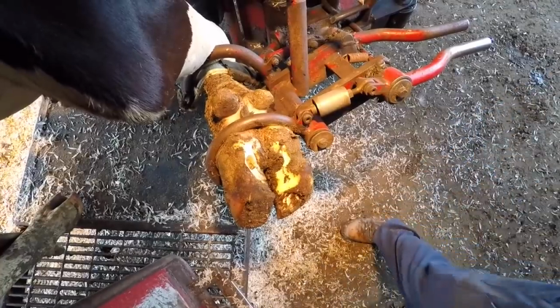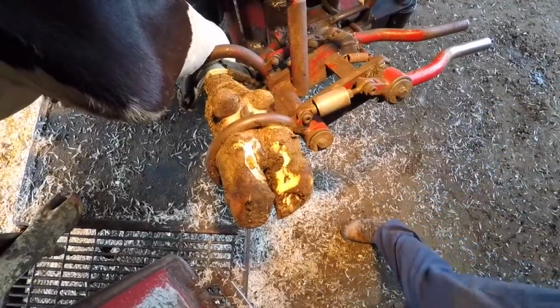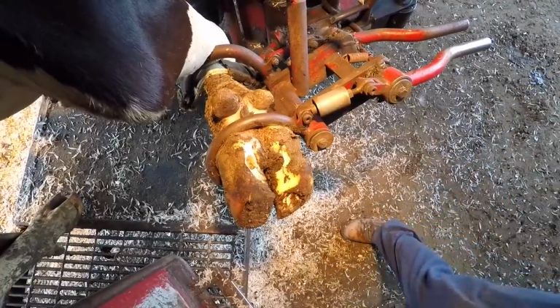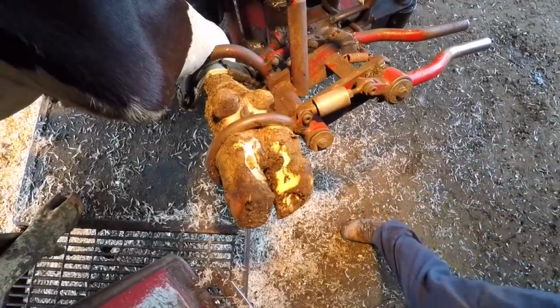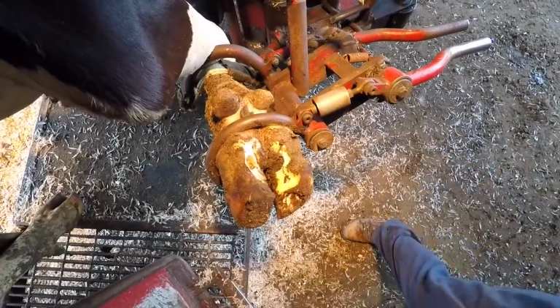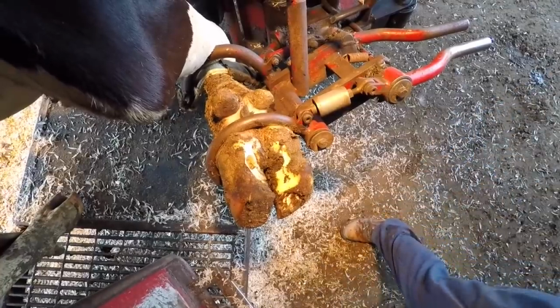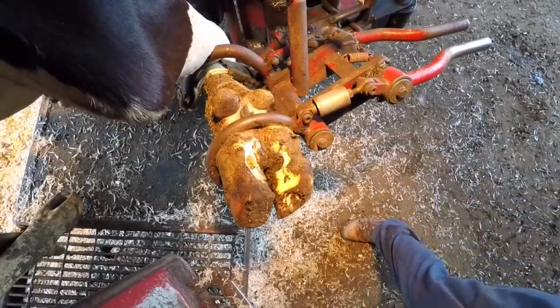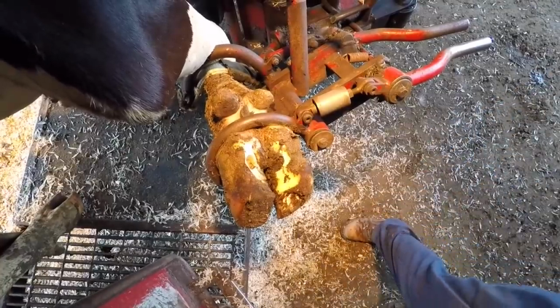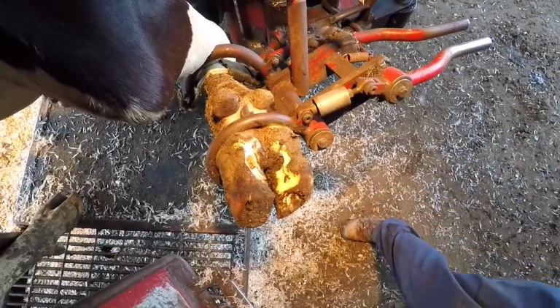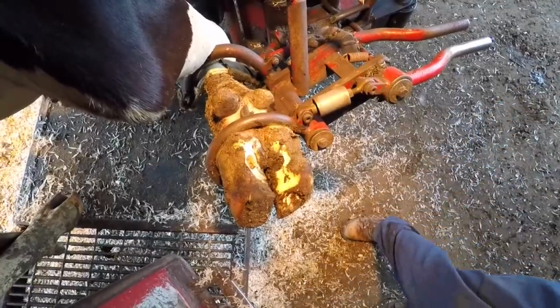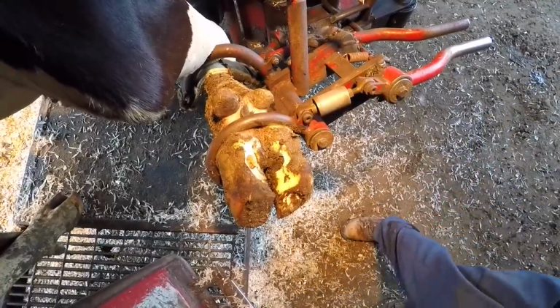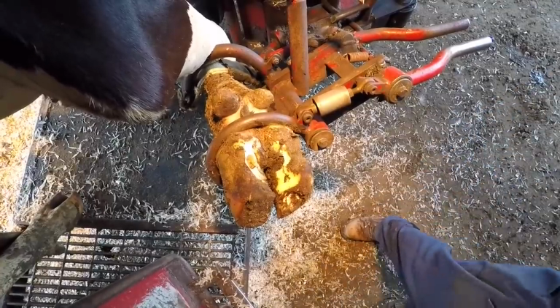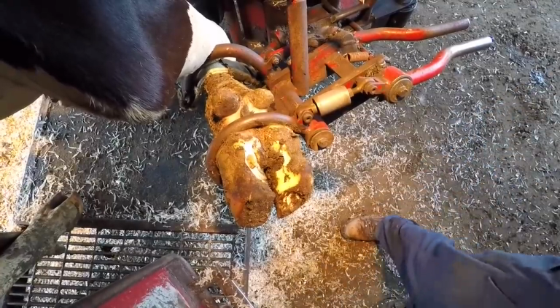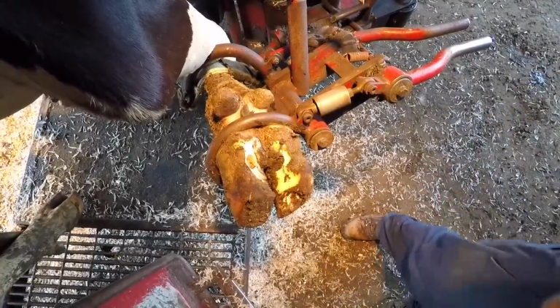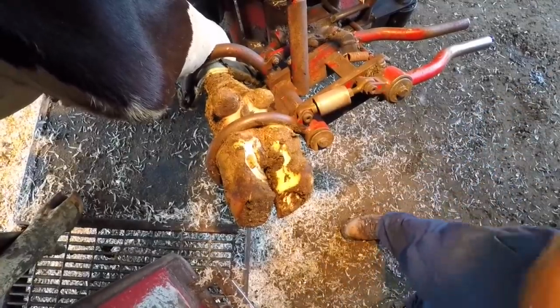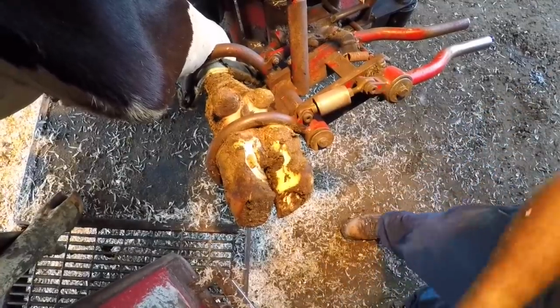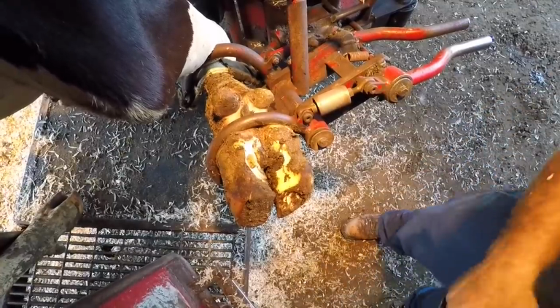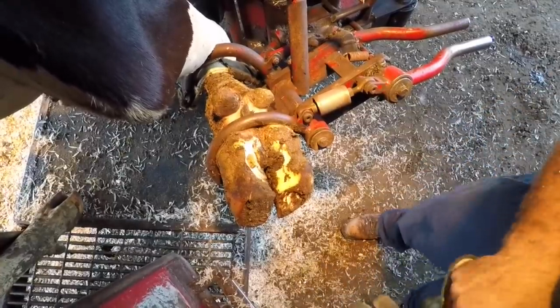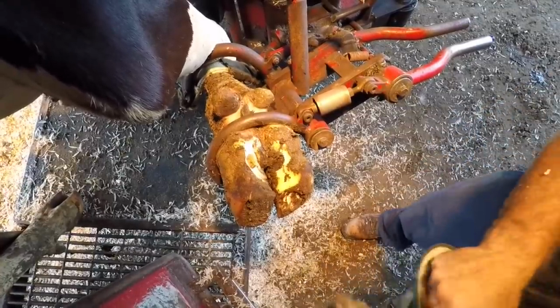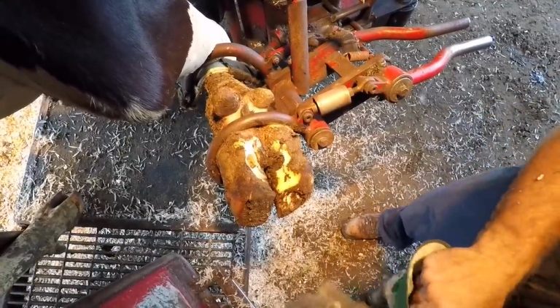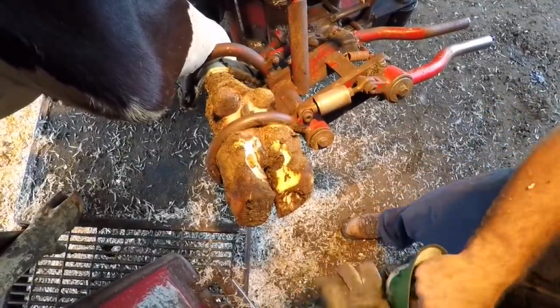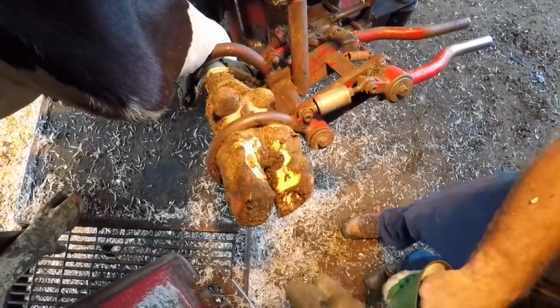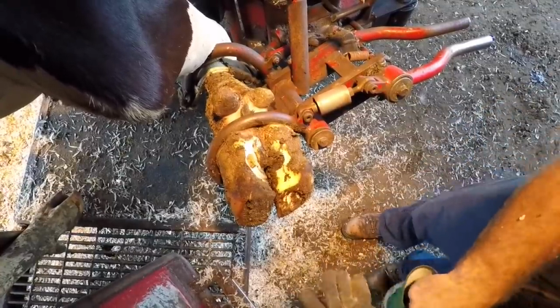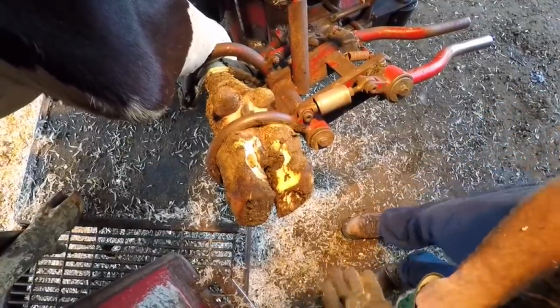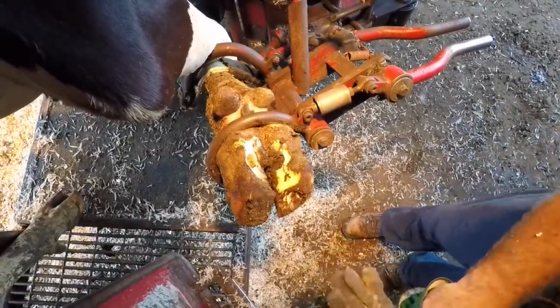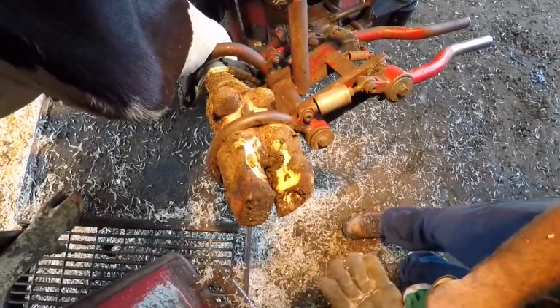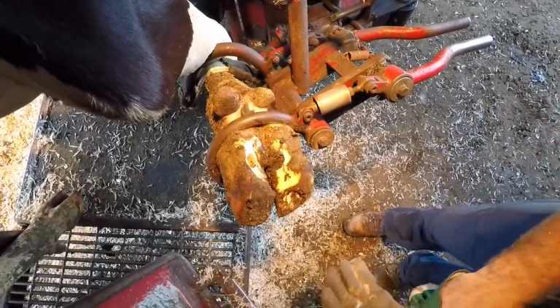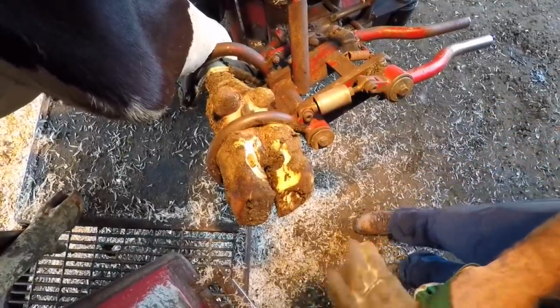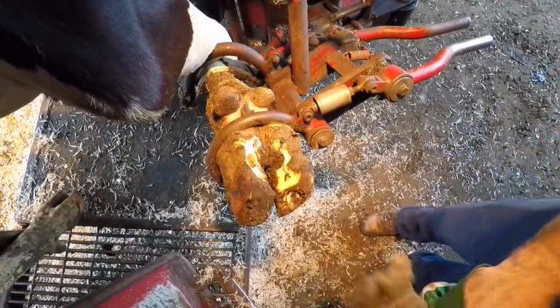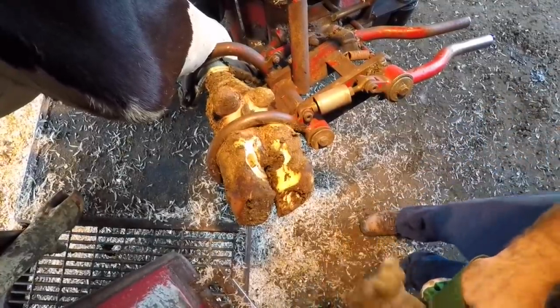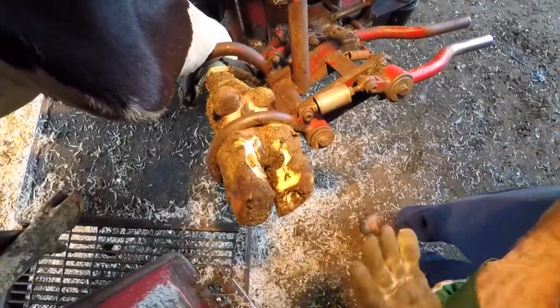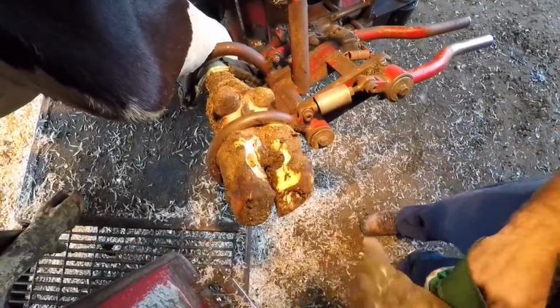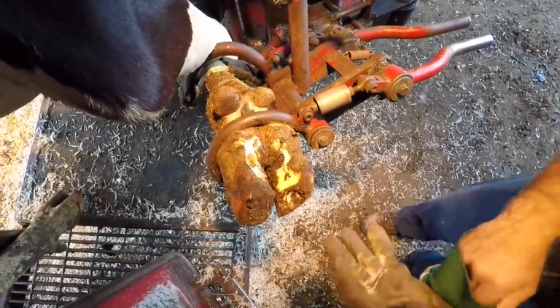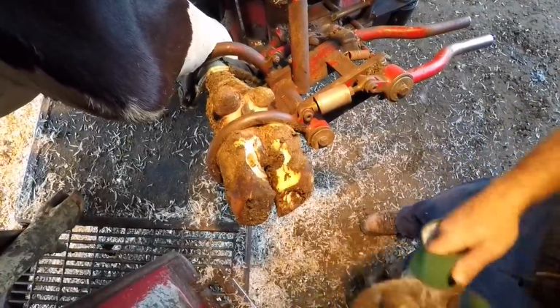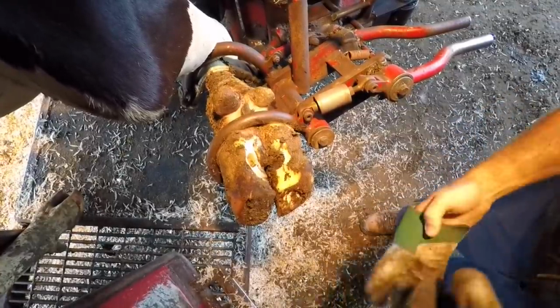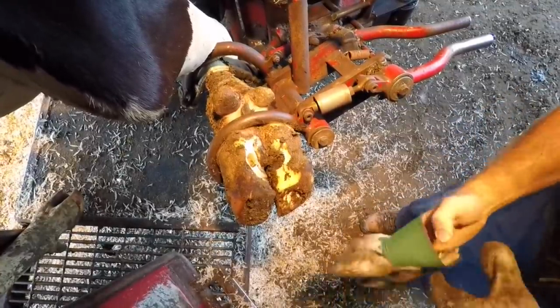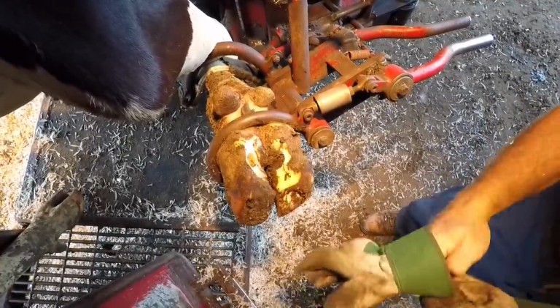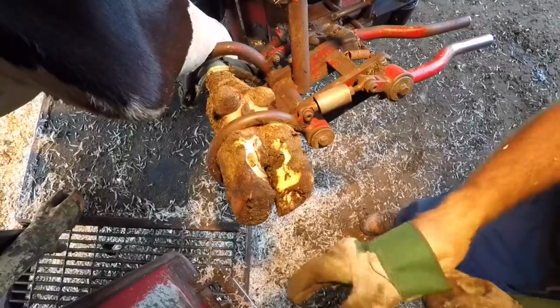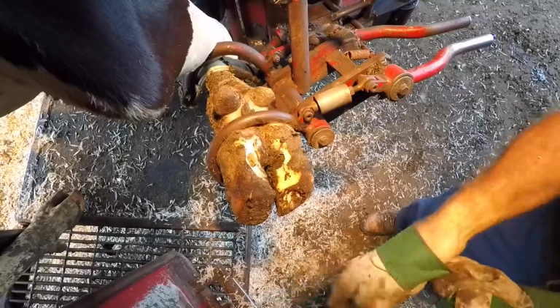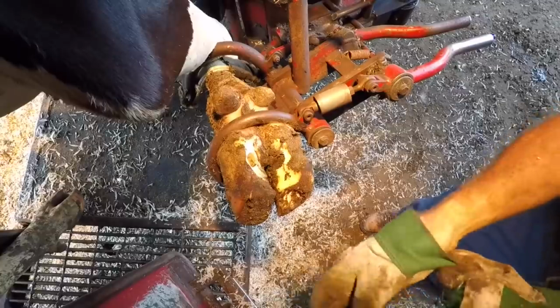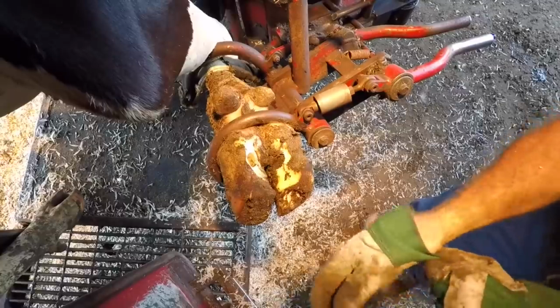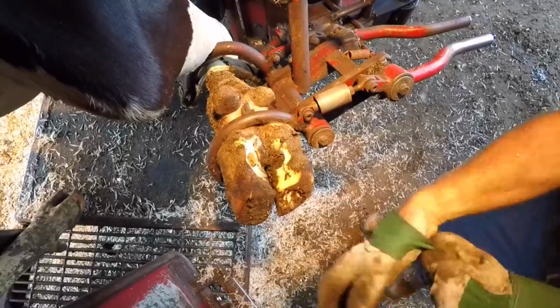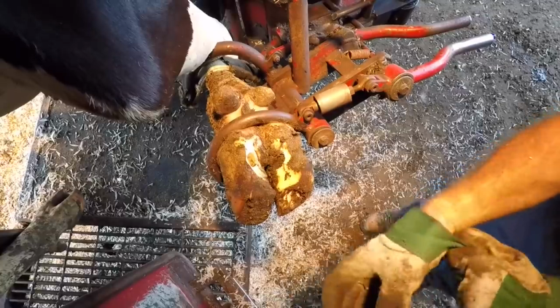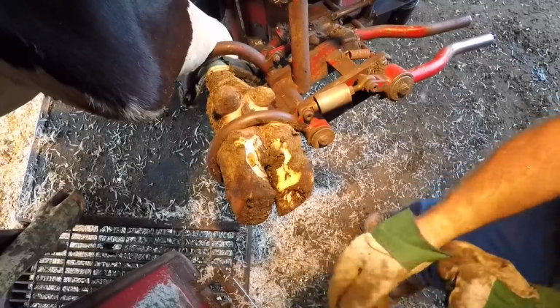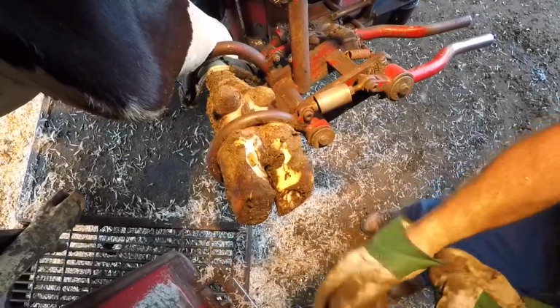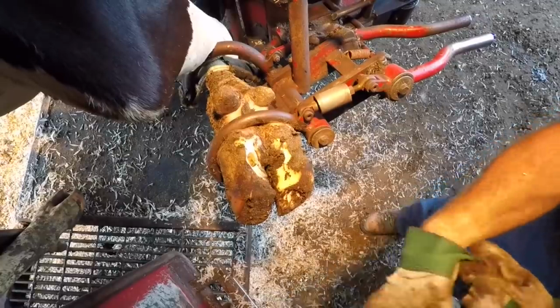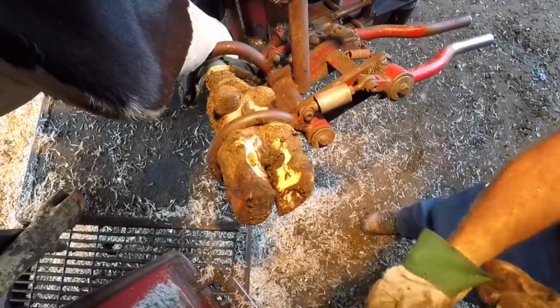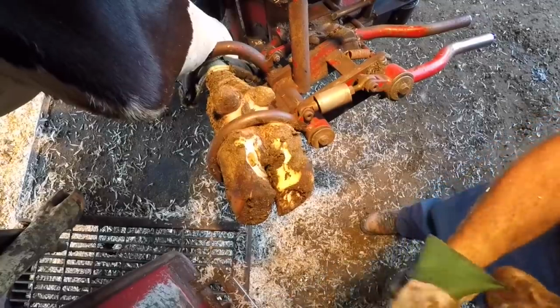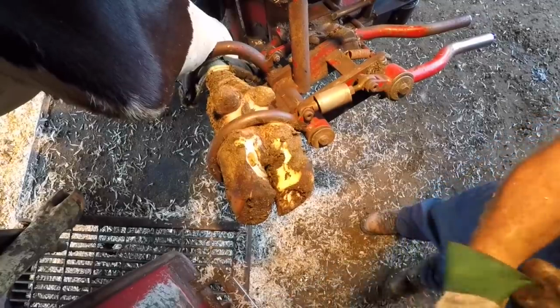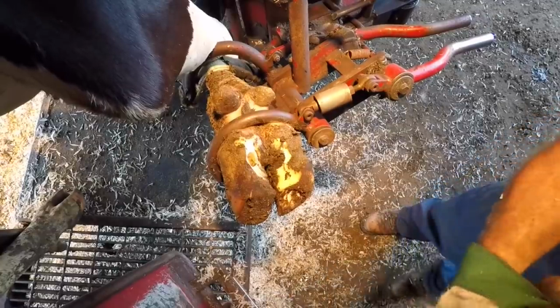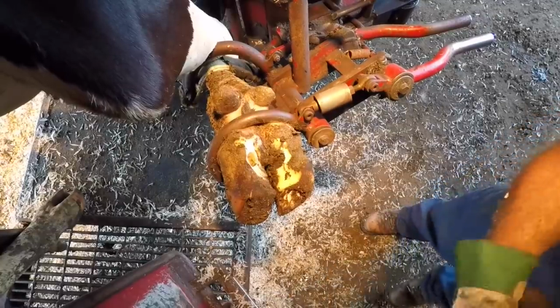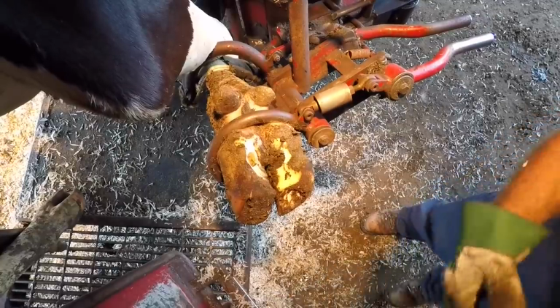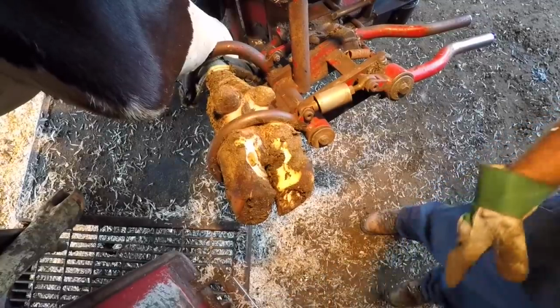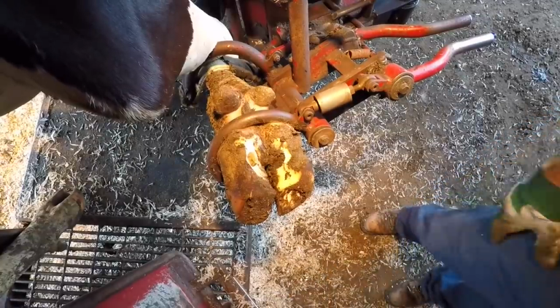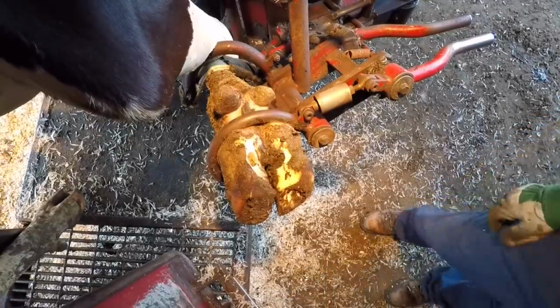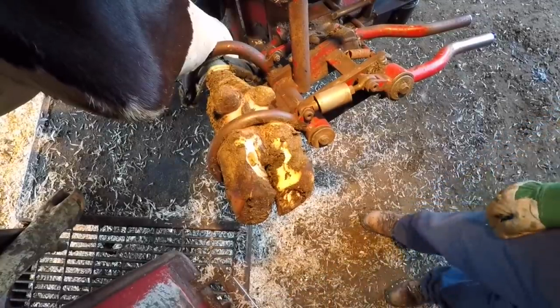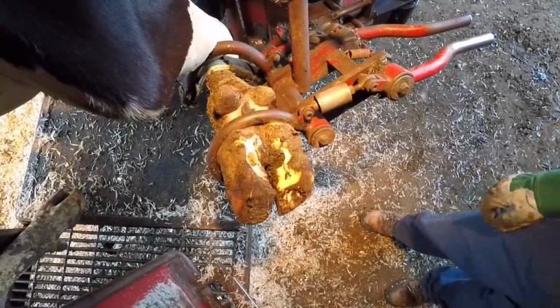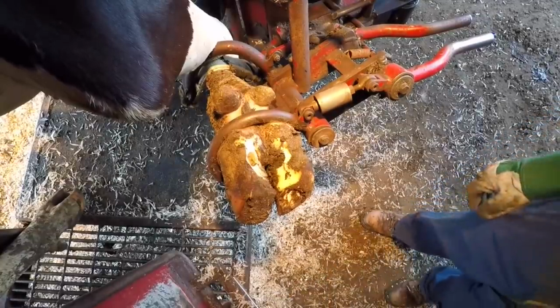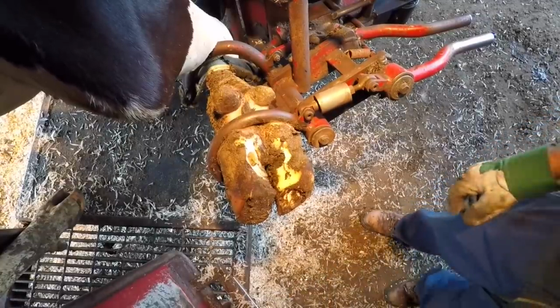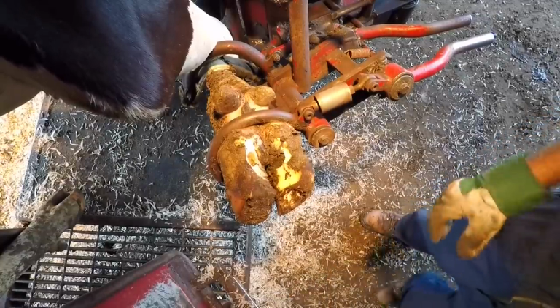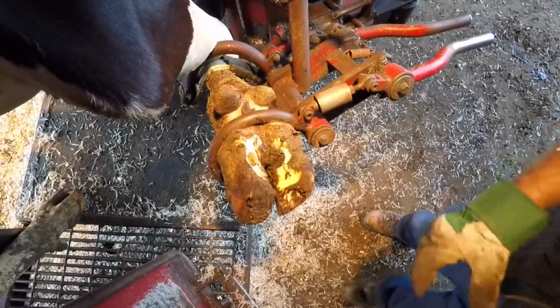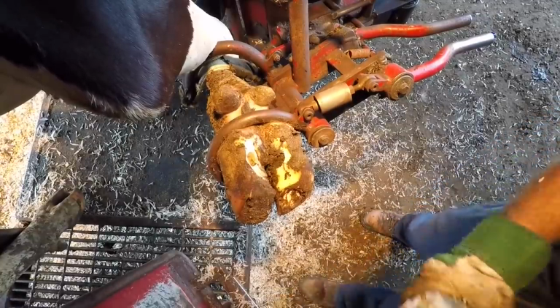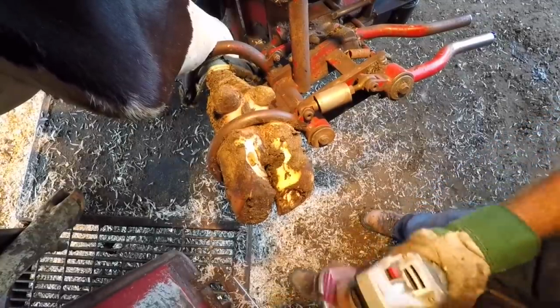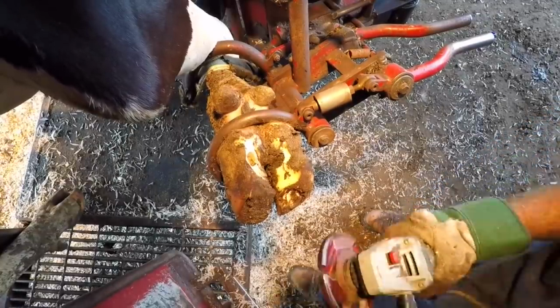Hello everyone and welcome back to the channel. Today's video we're working on a cow that has actually healed herself.